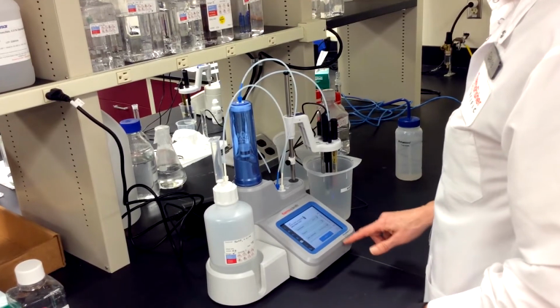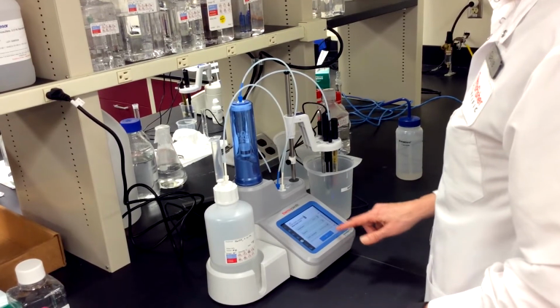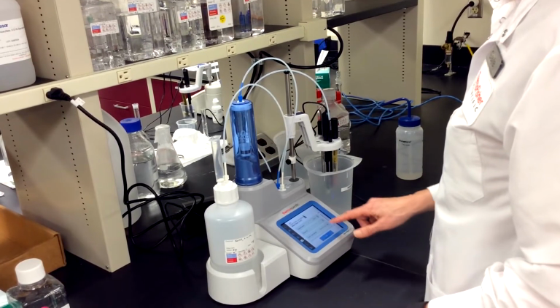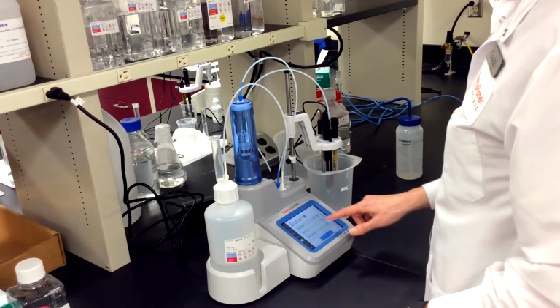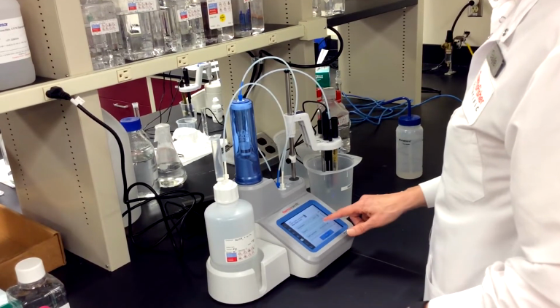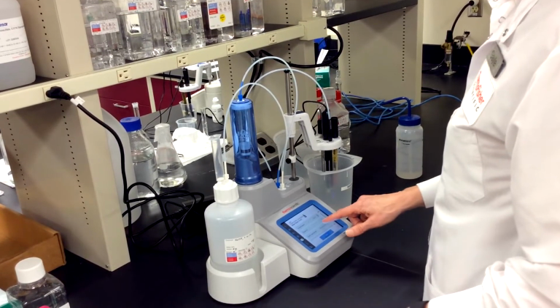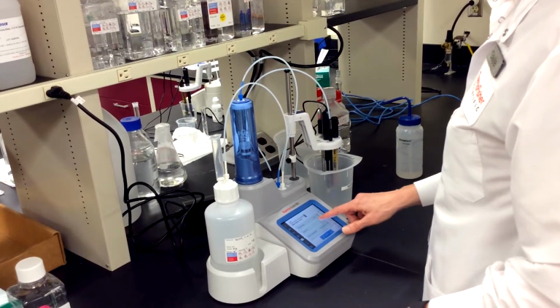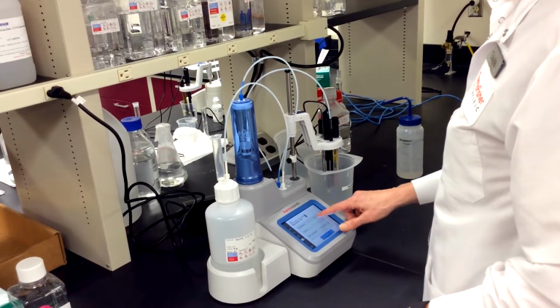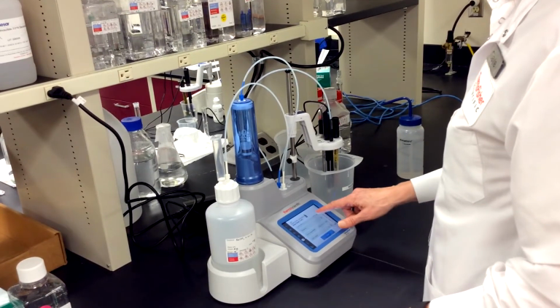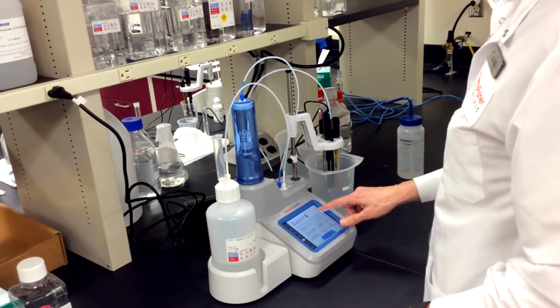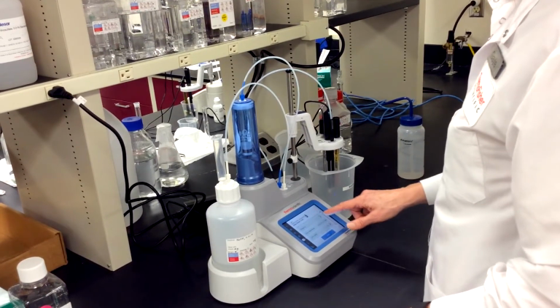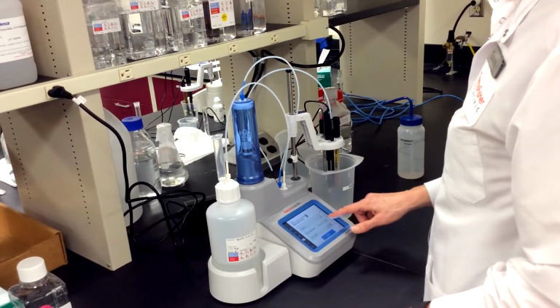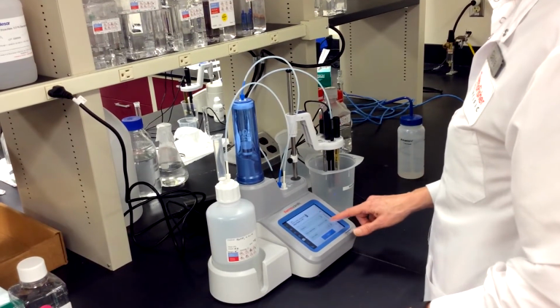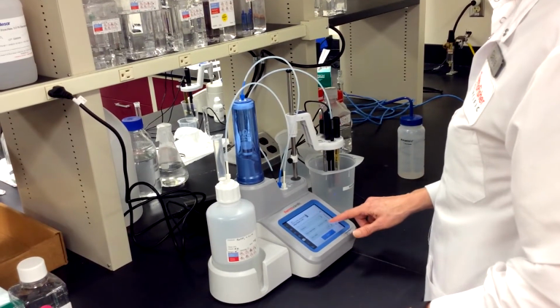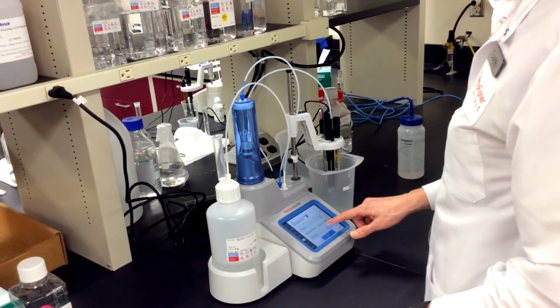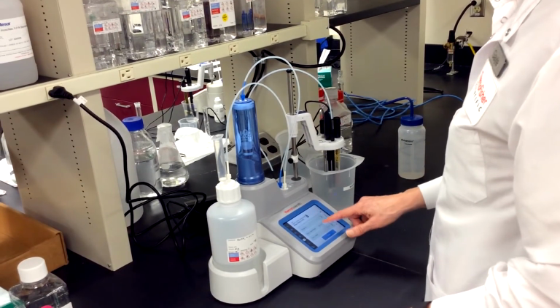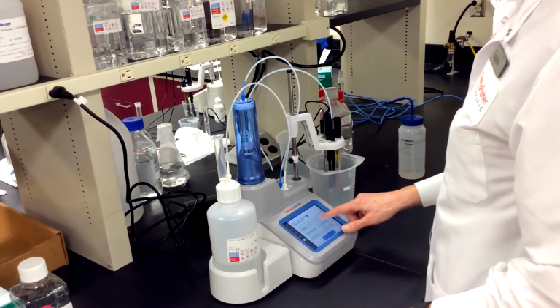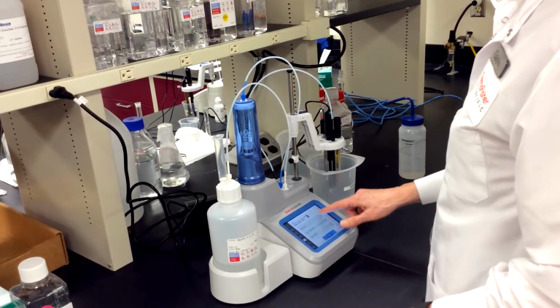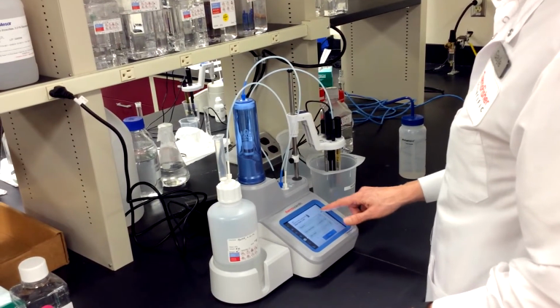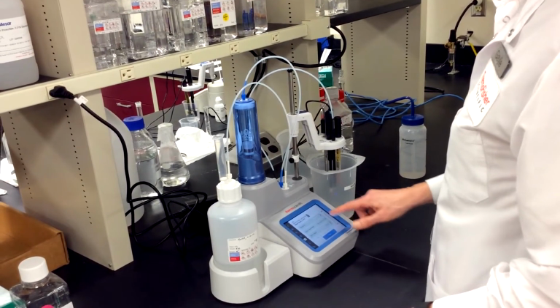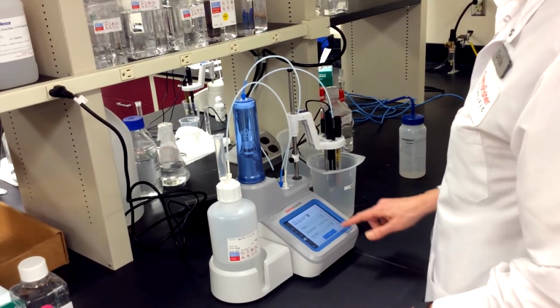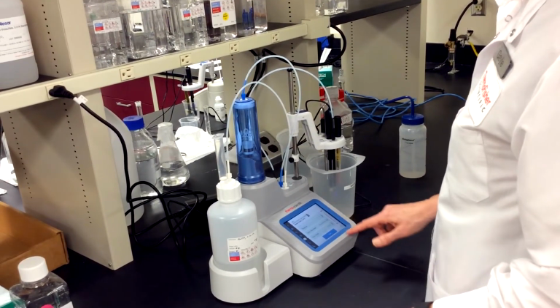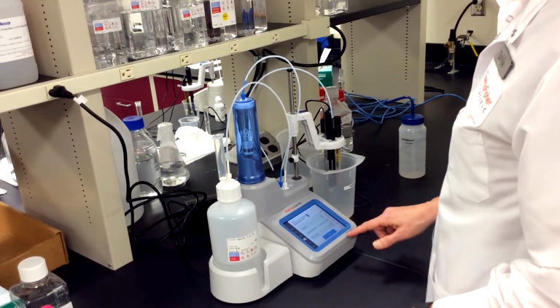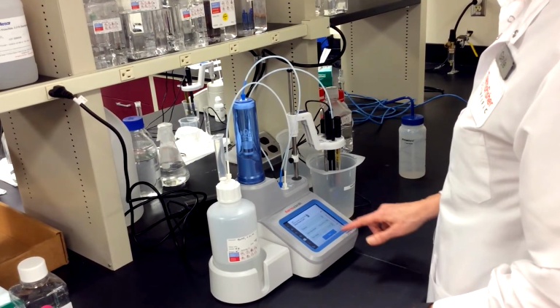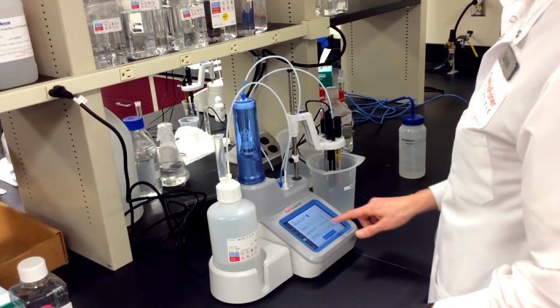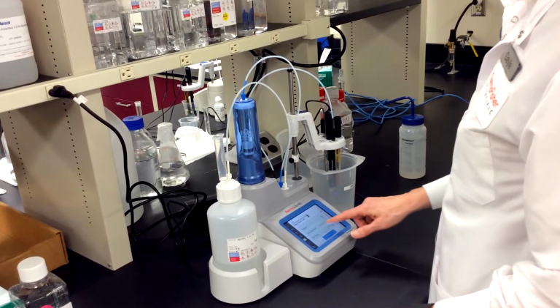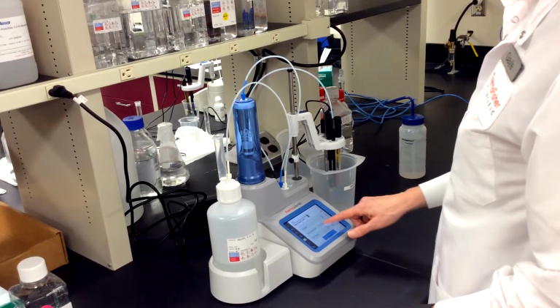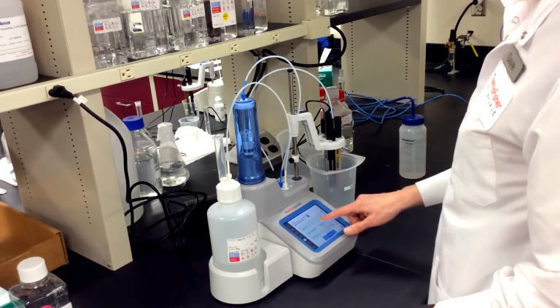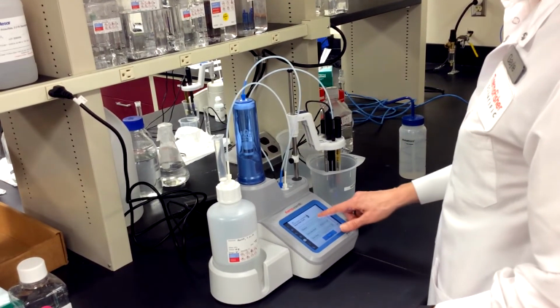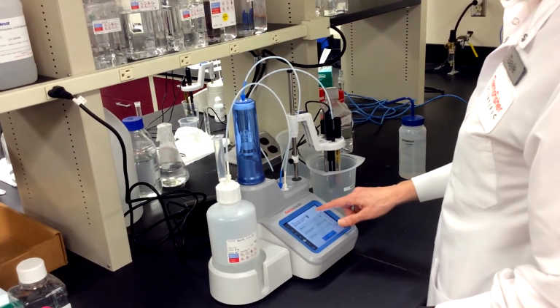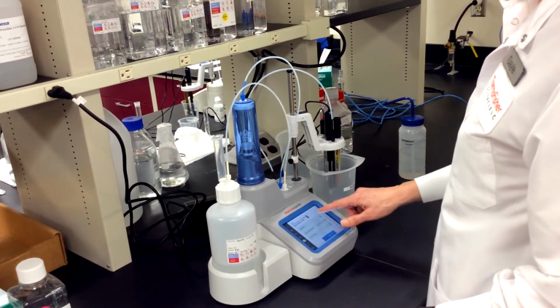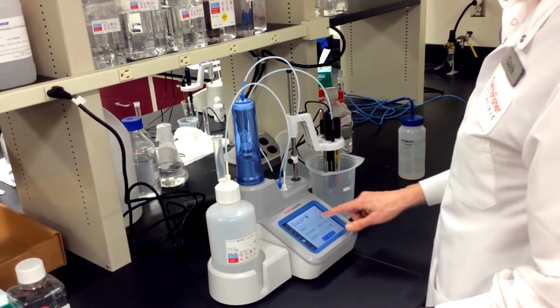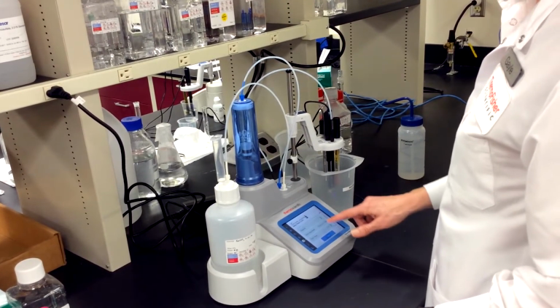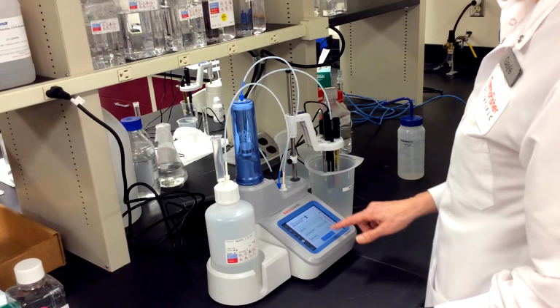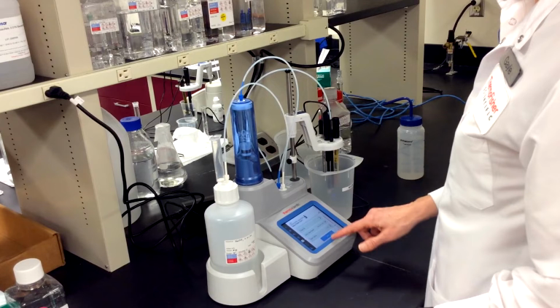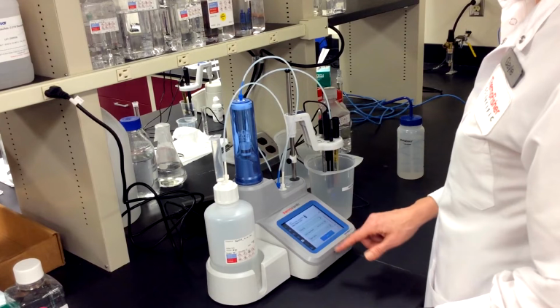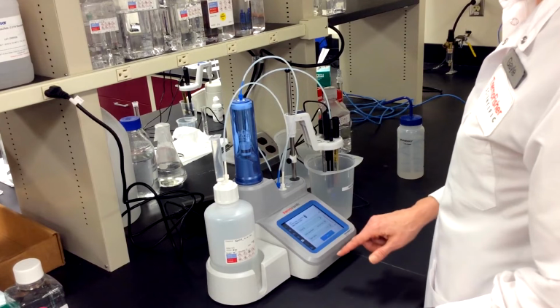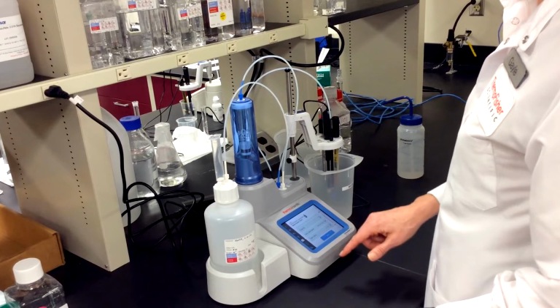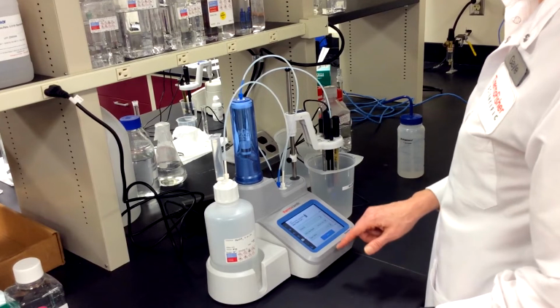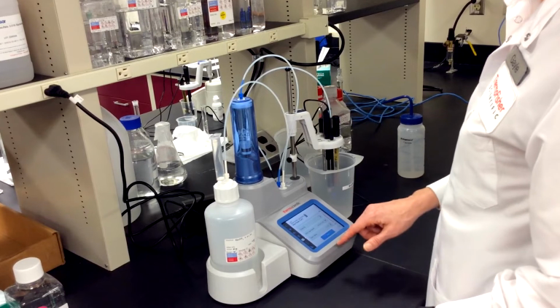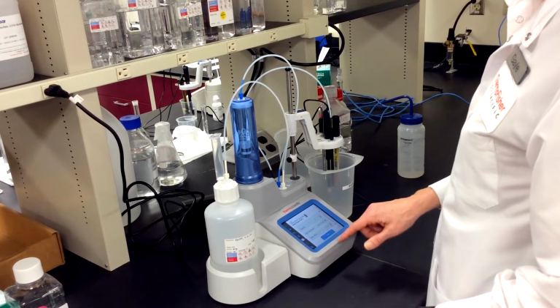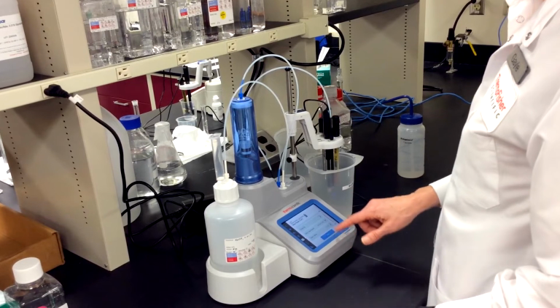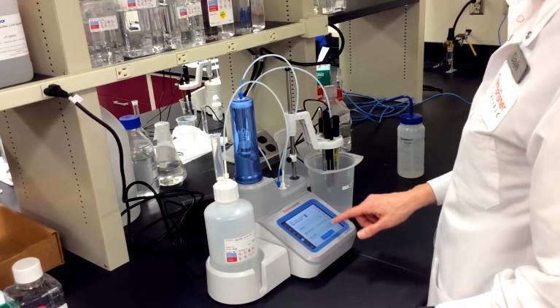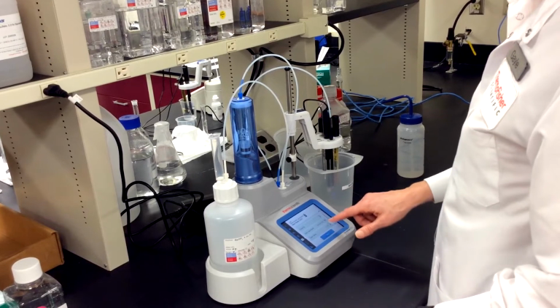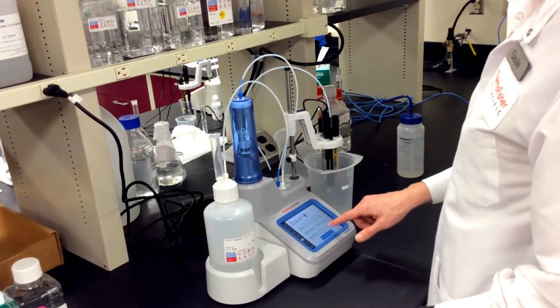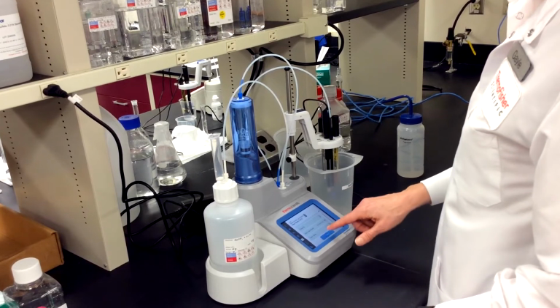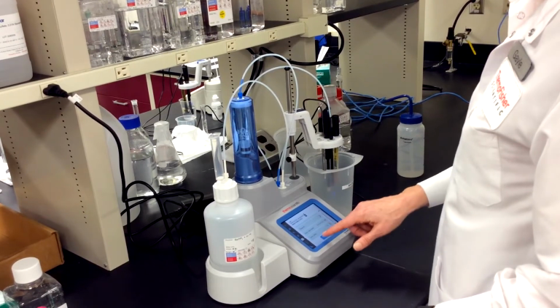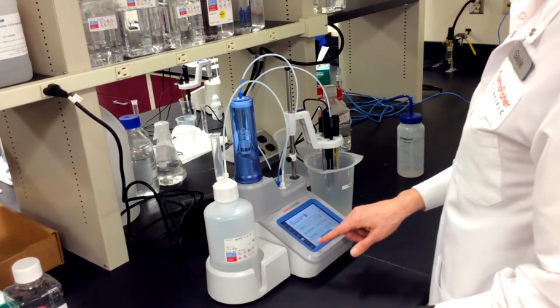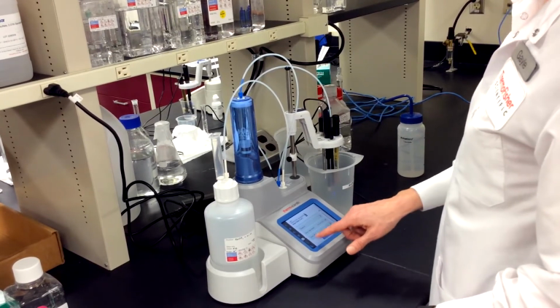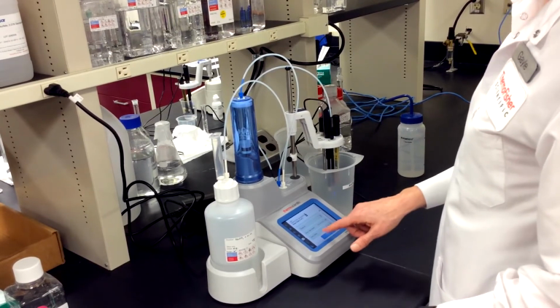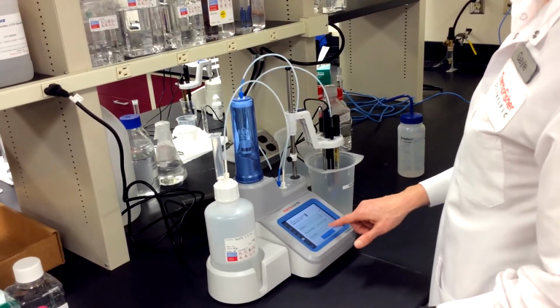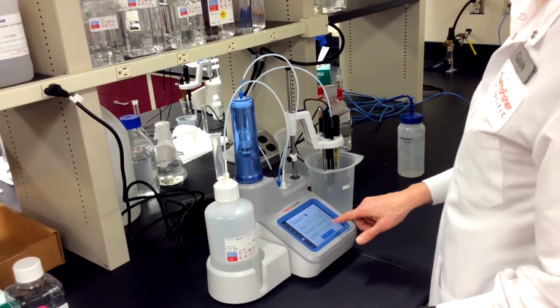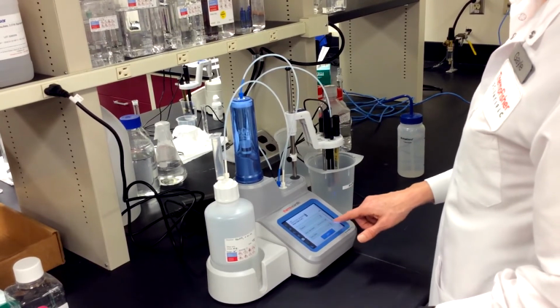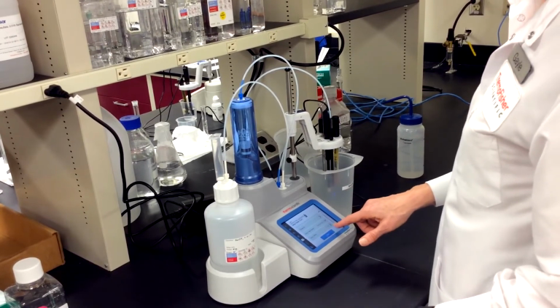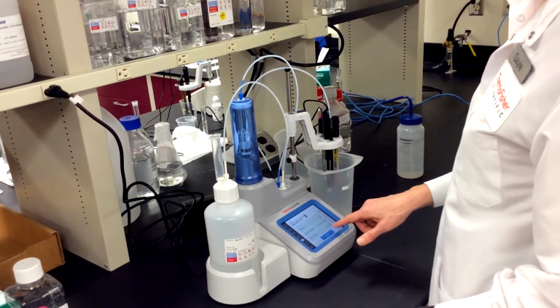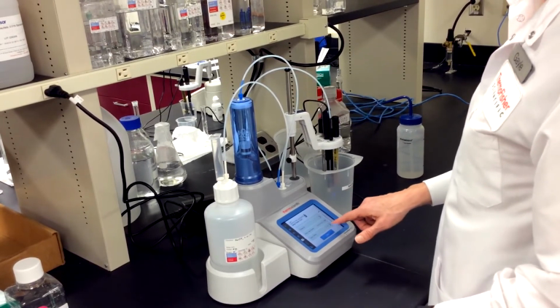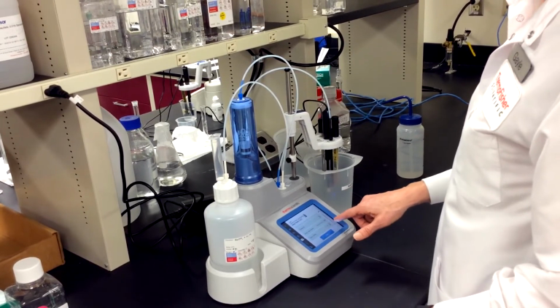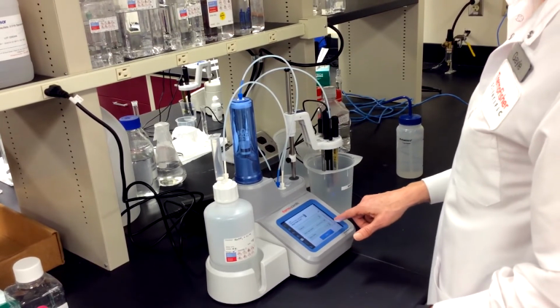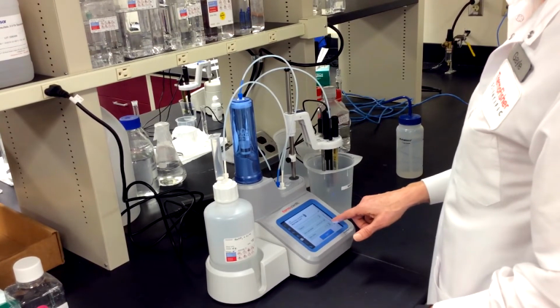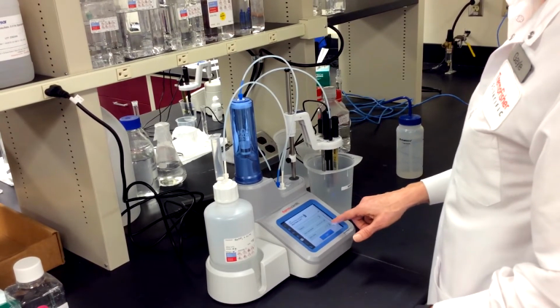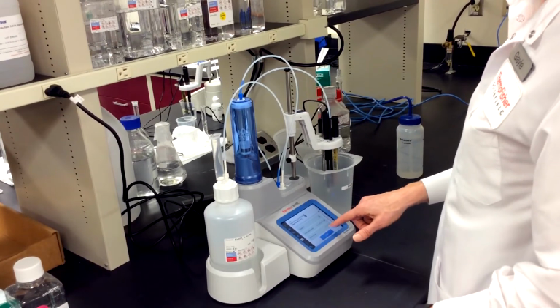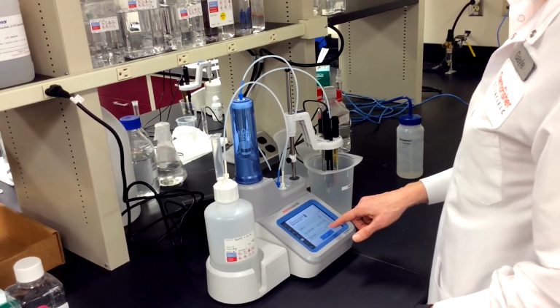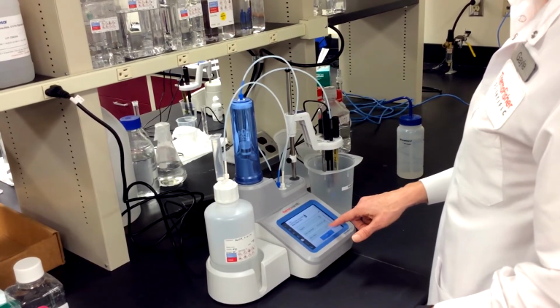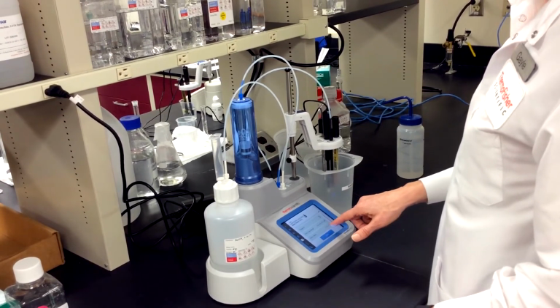When I start a titration, I have the option to standardize, run a blank, or calibrate the electrode.